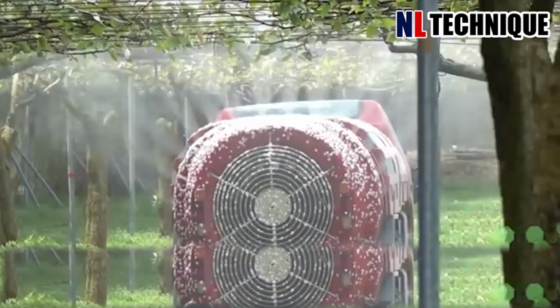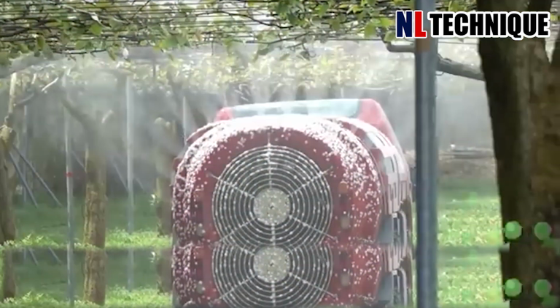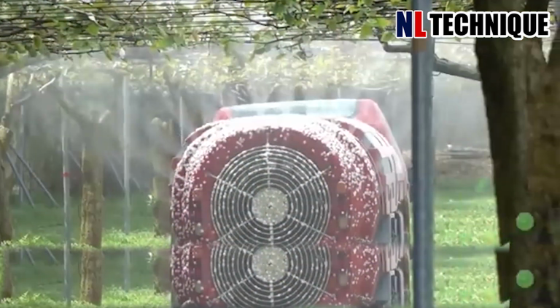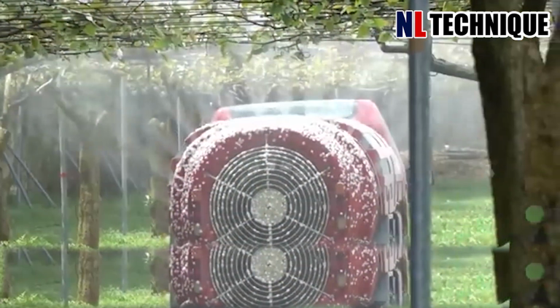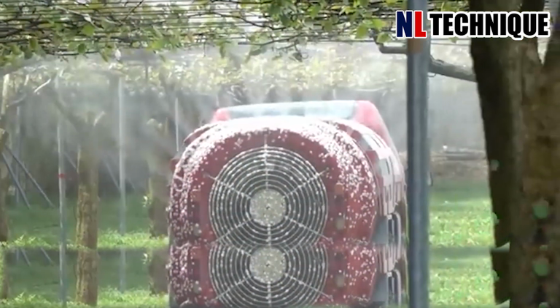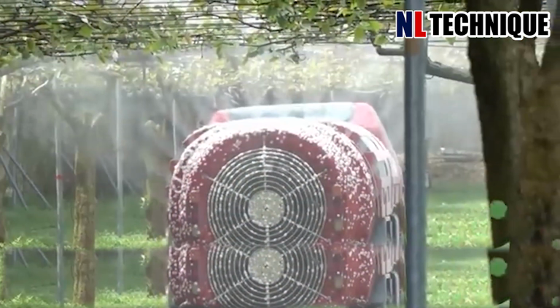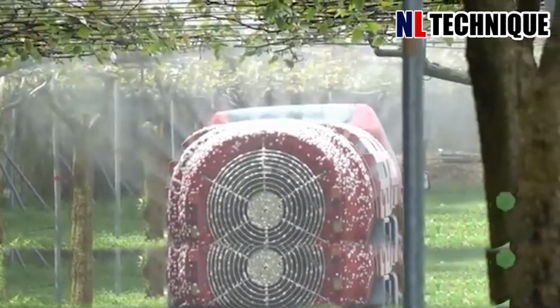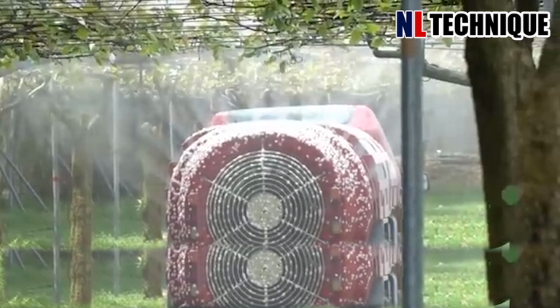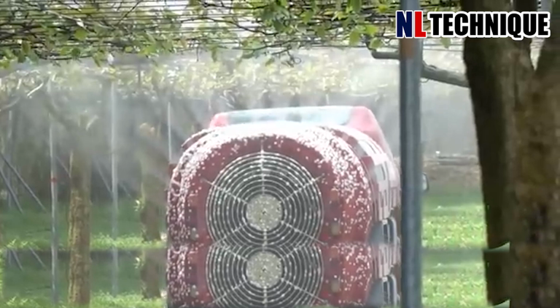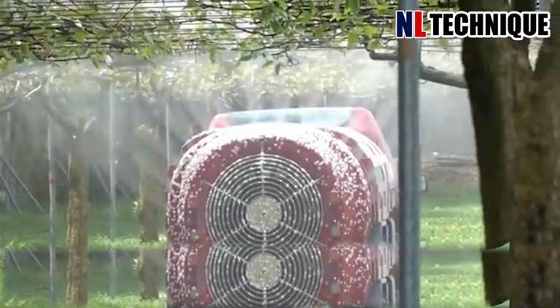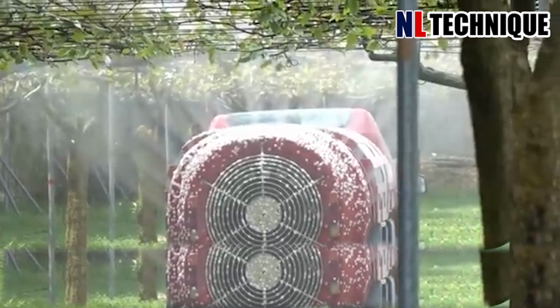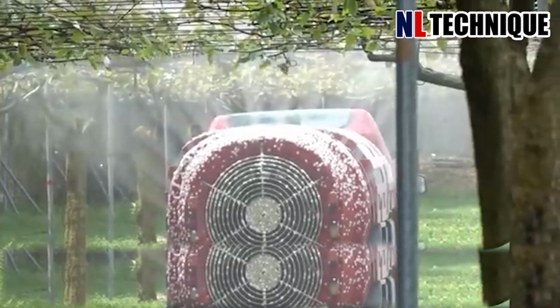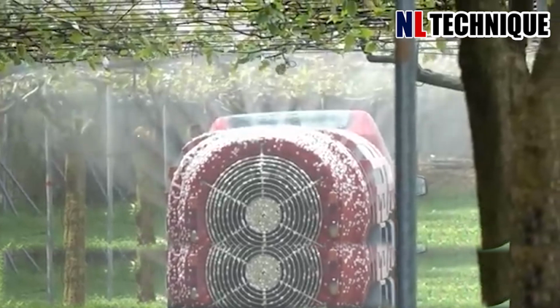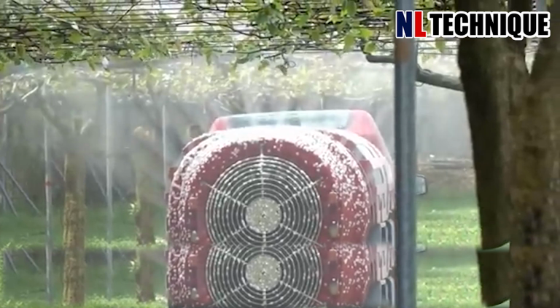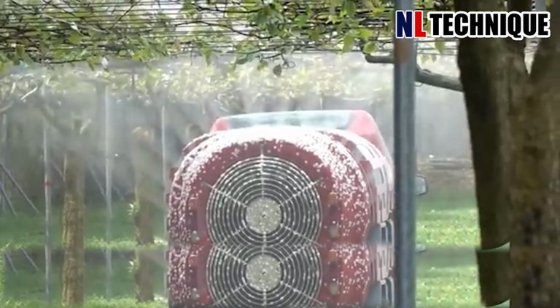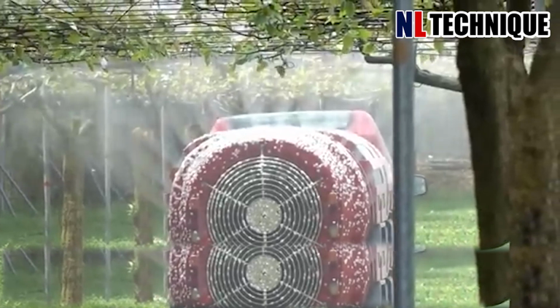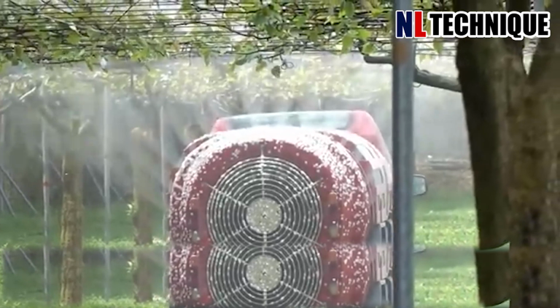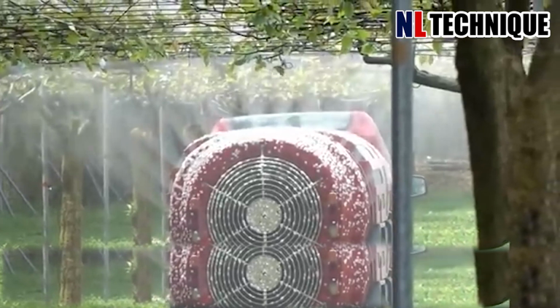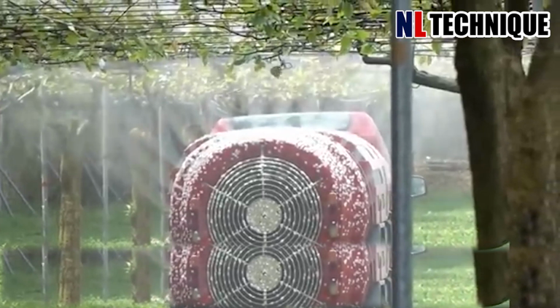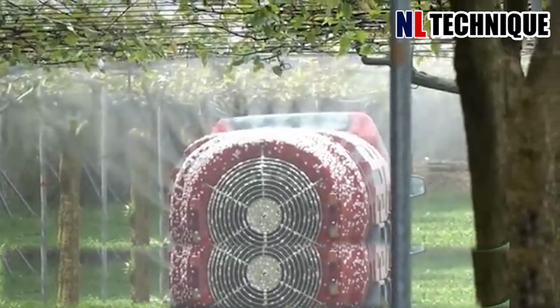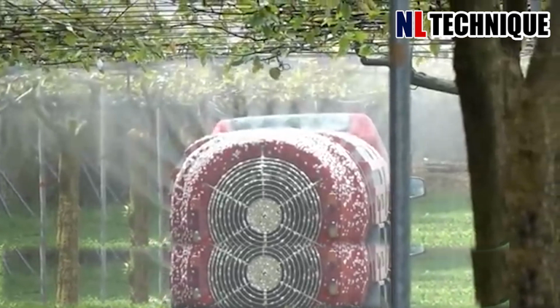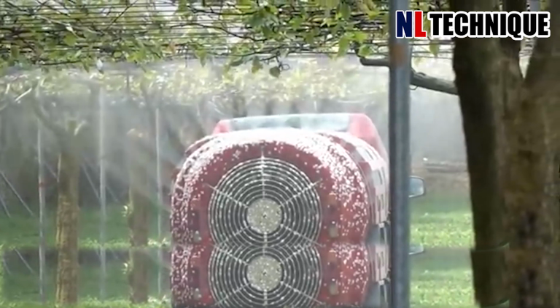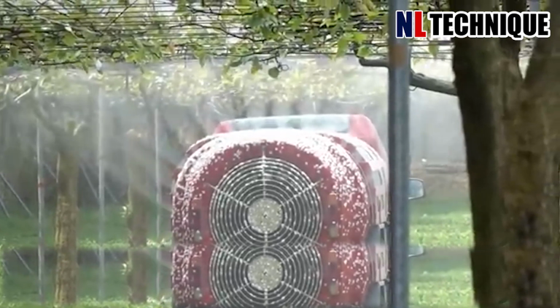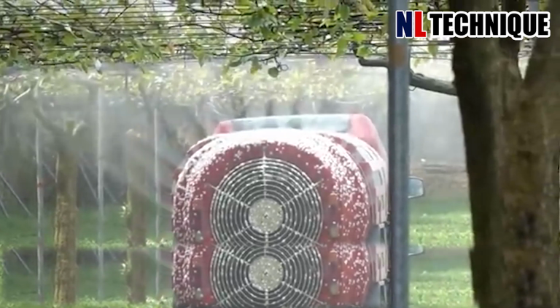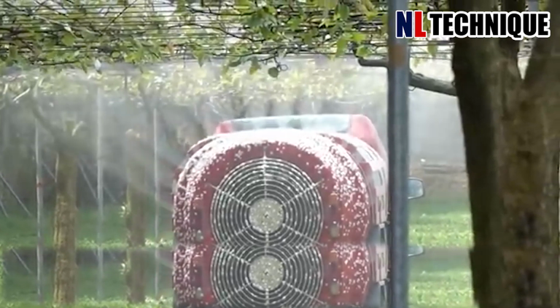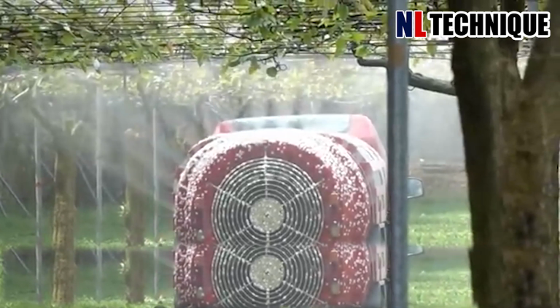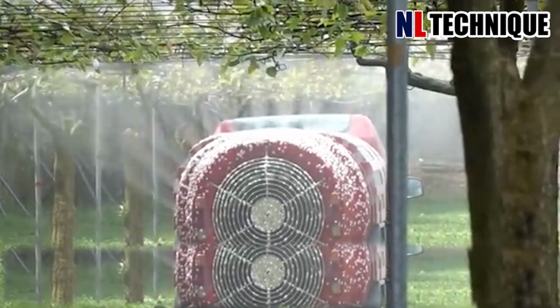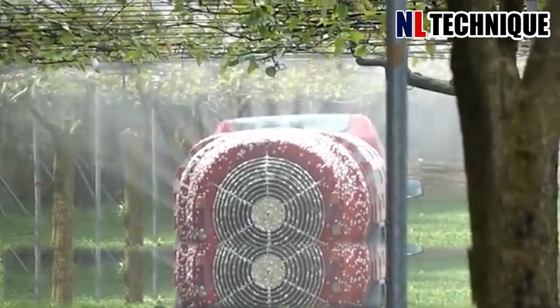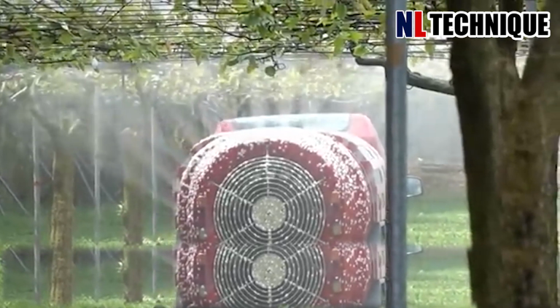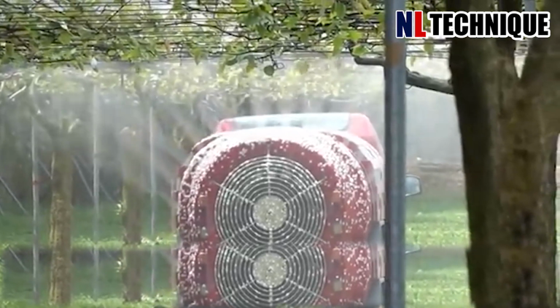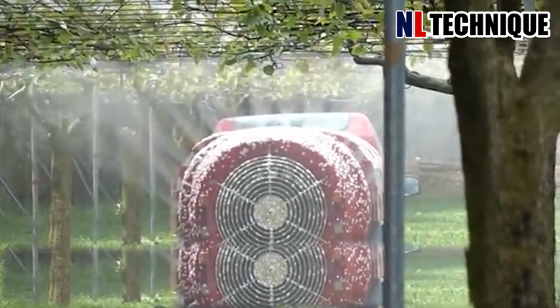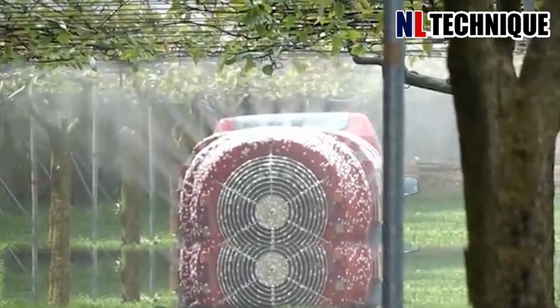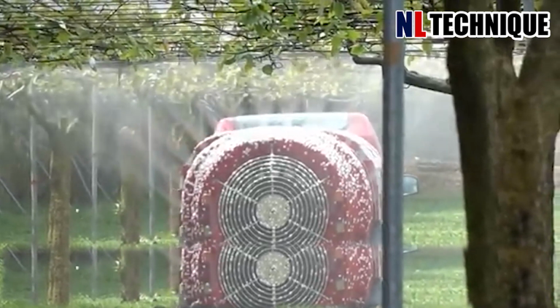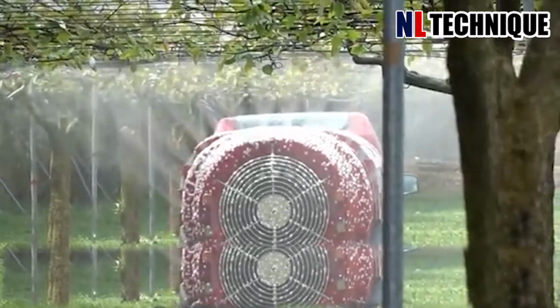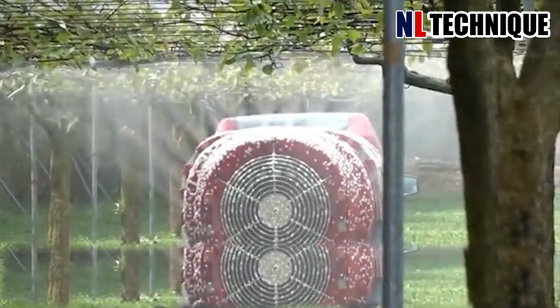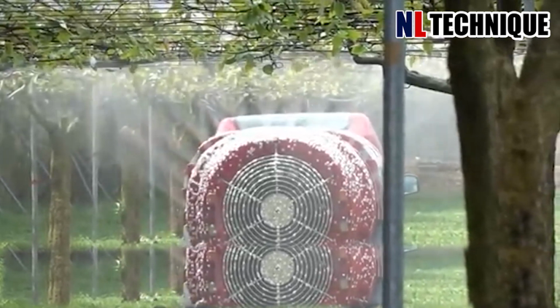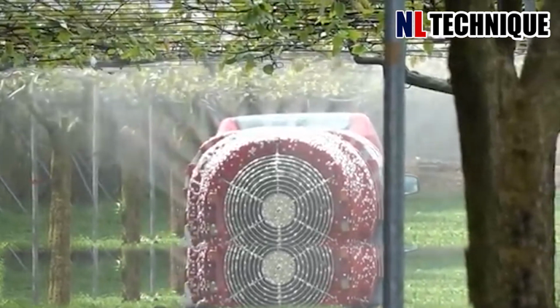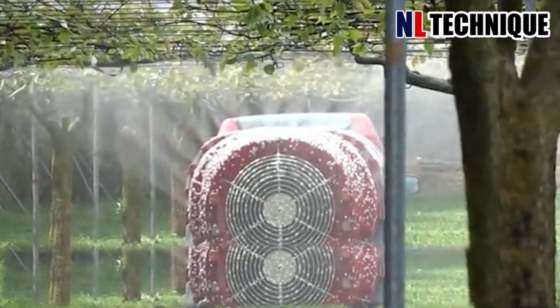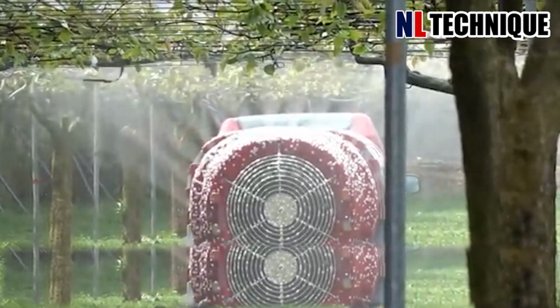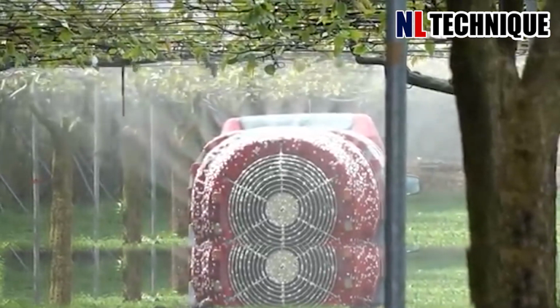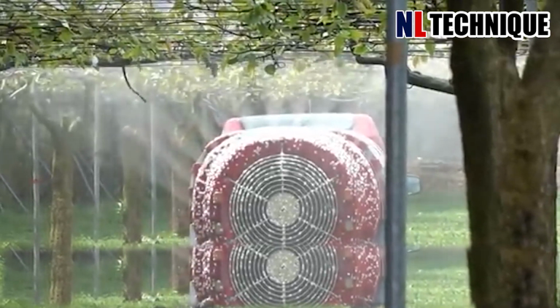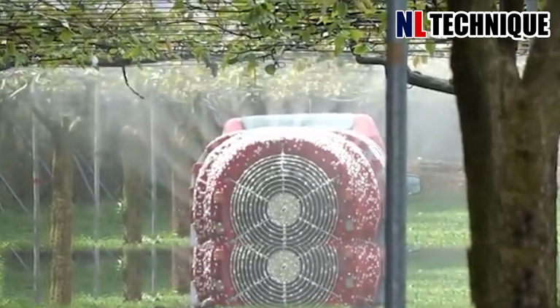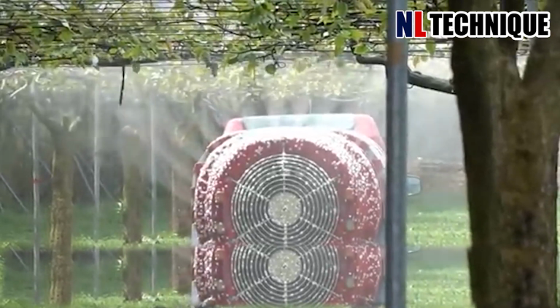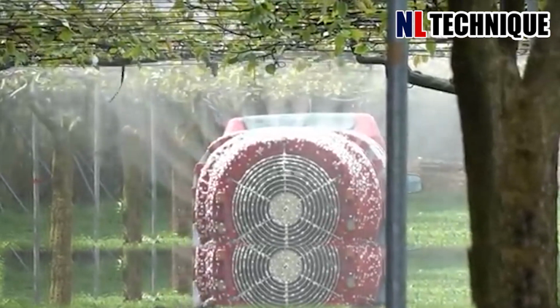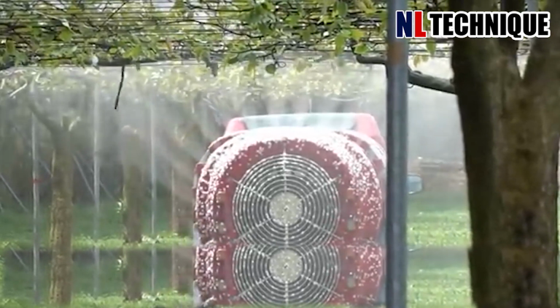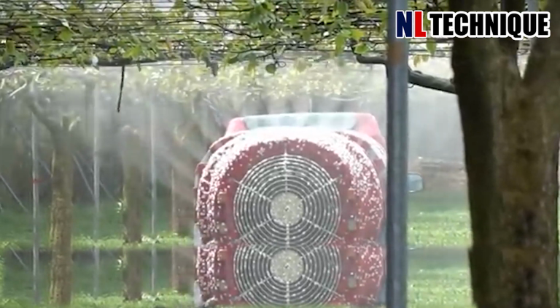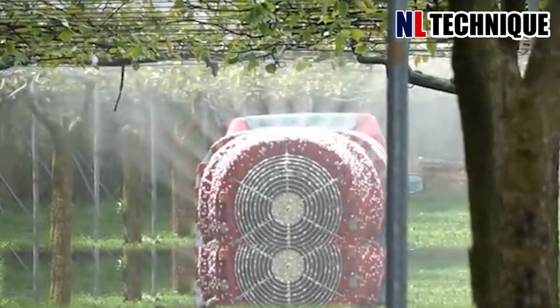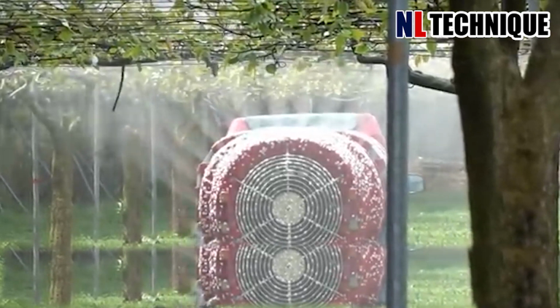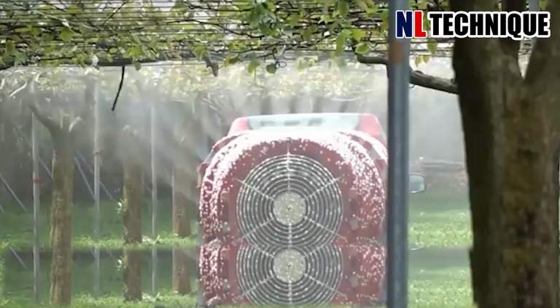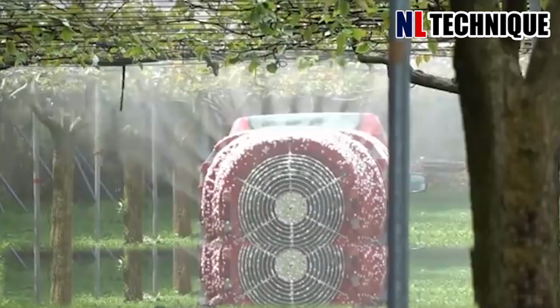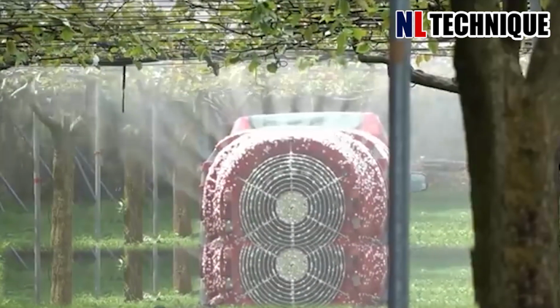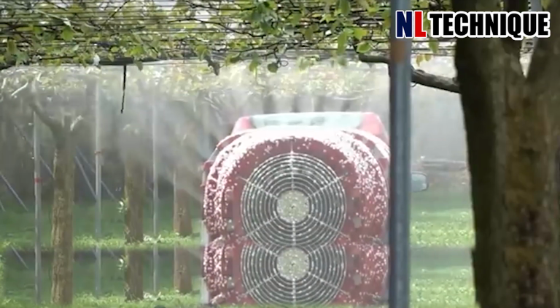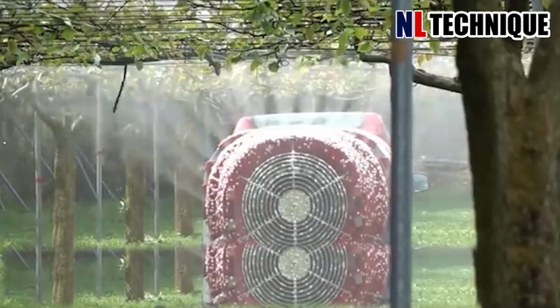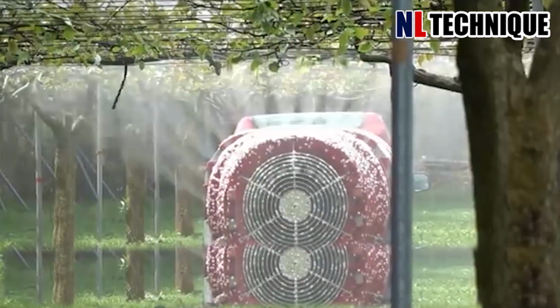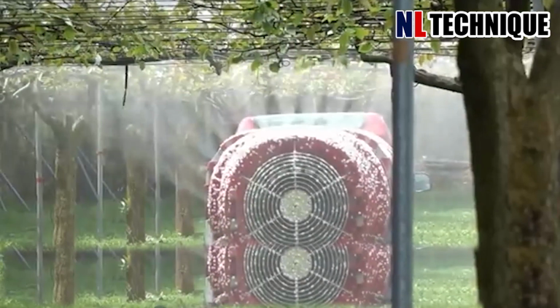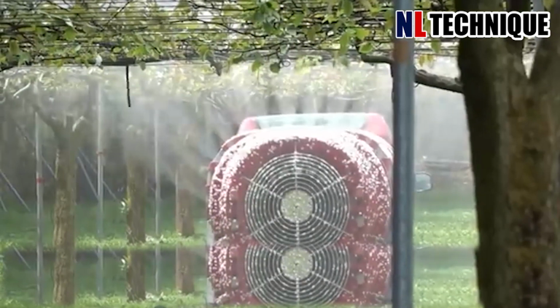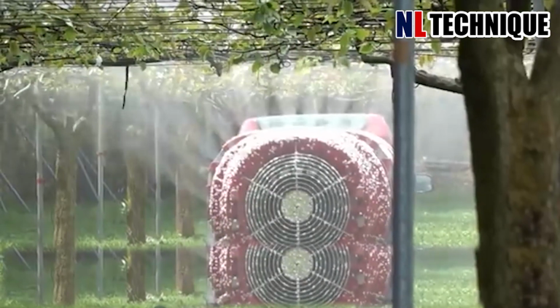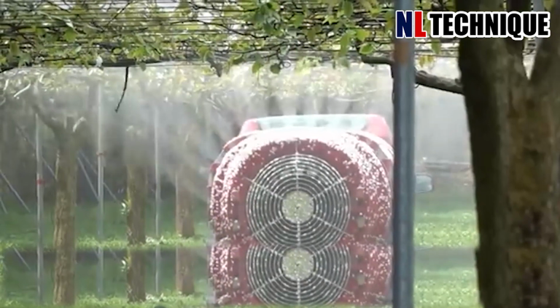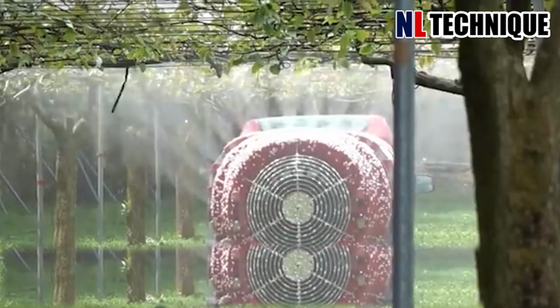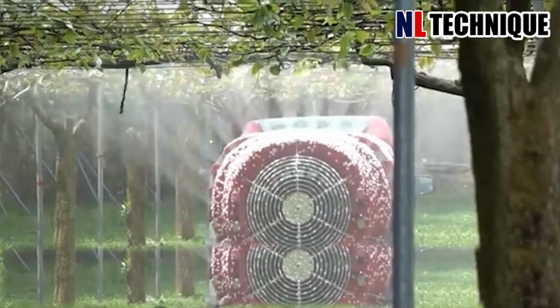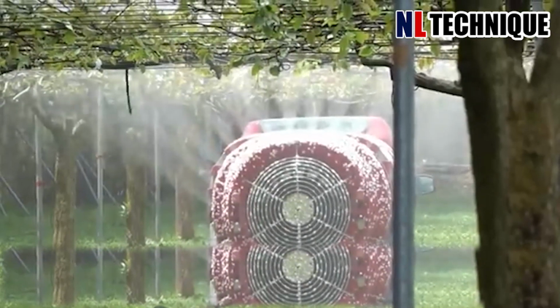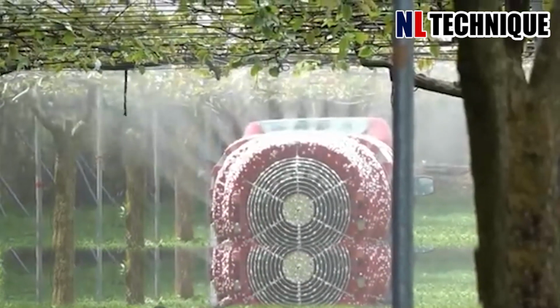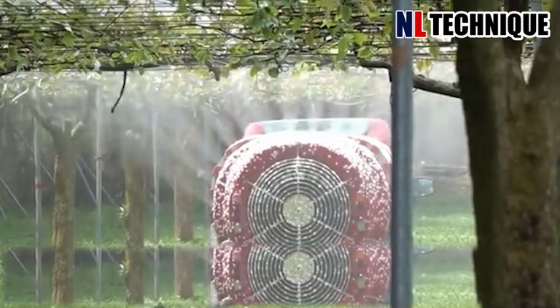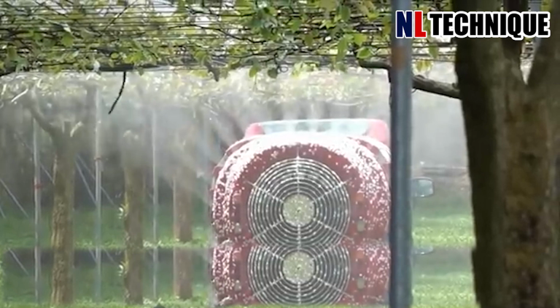Mist spraying technique in farming not only provides water efficiently, but also cleans the dust off fruits and leaves.